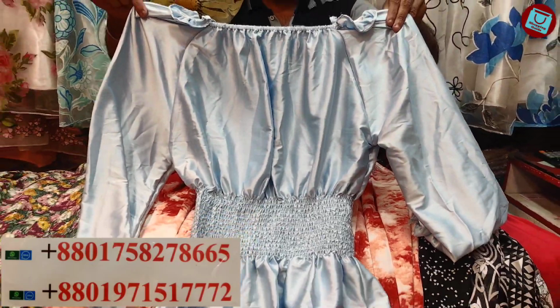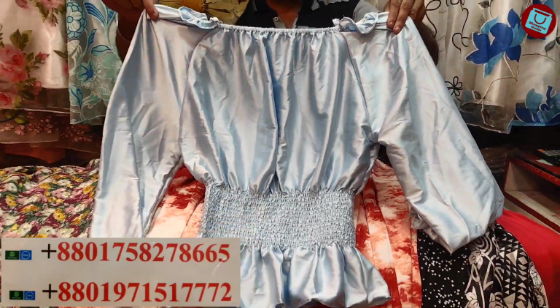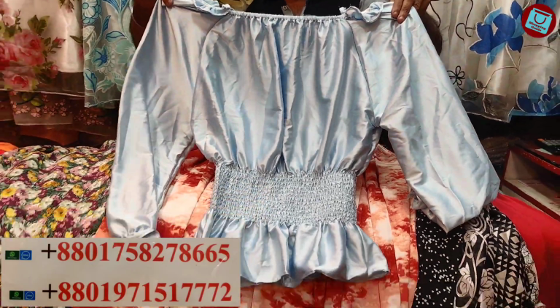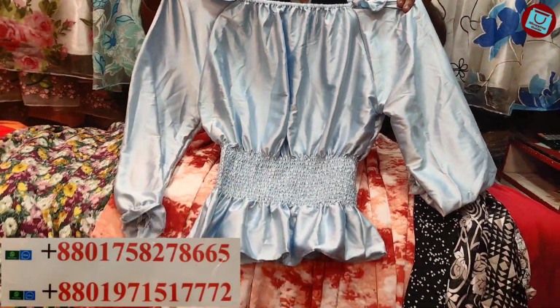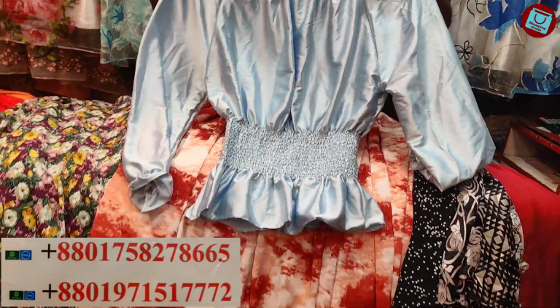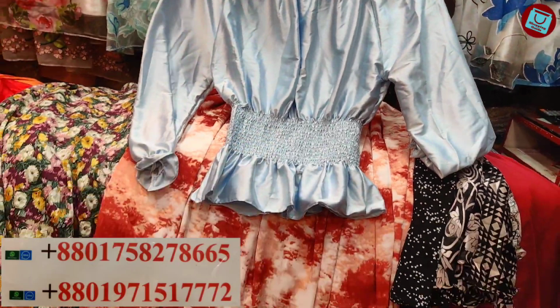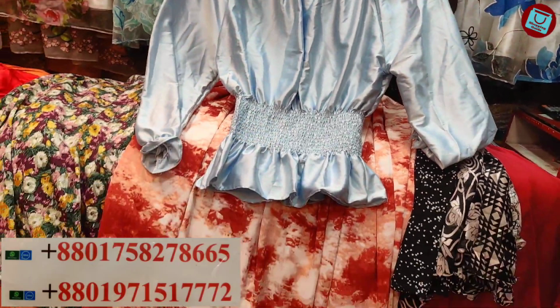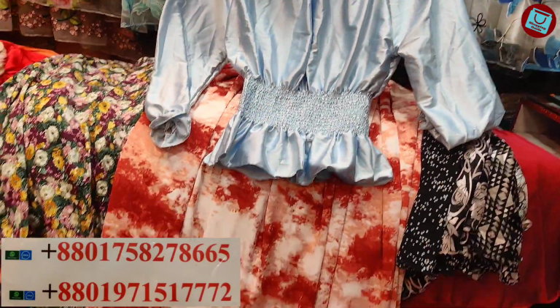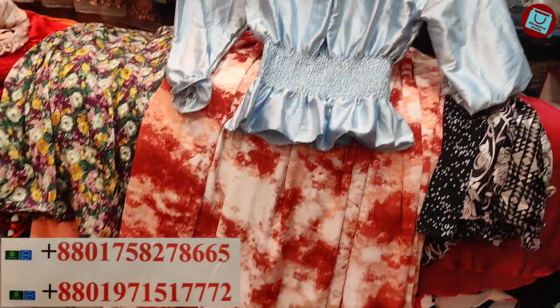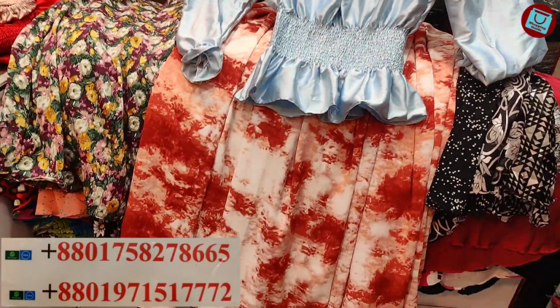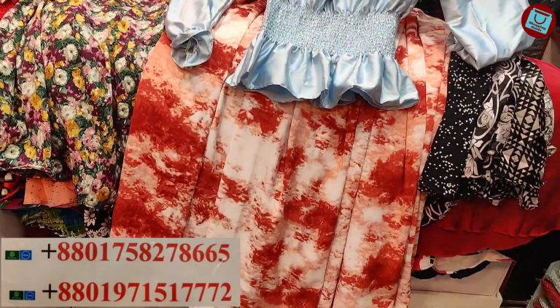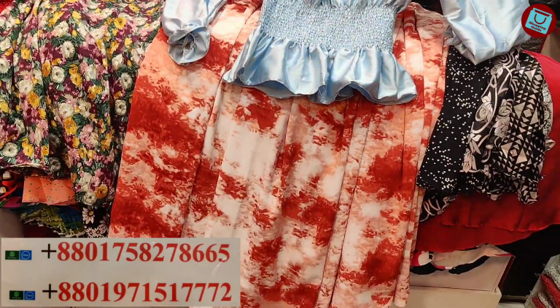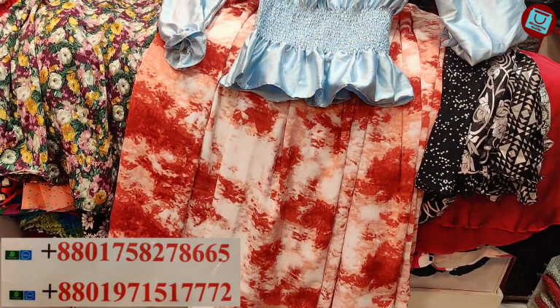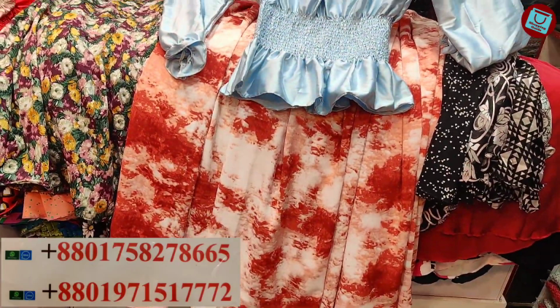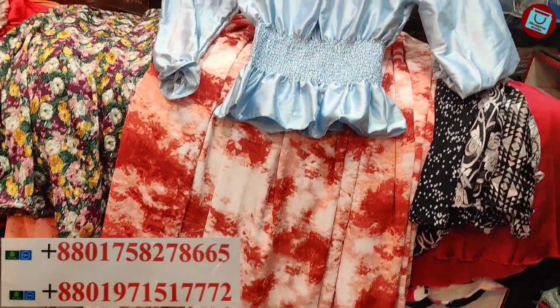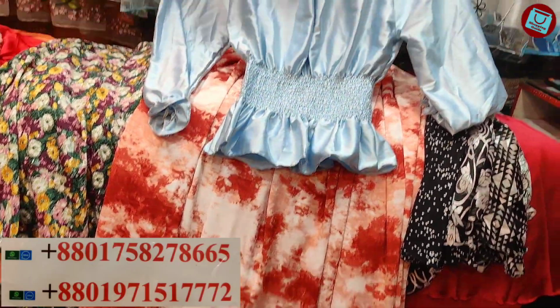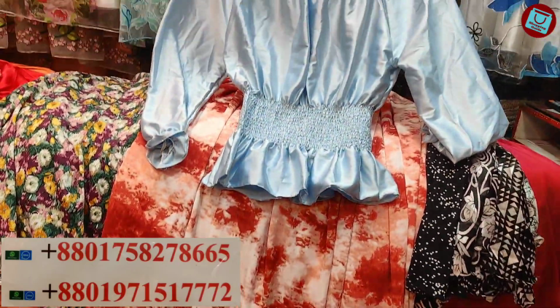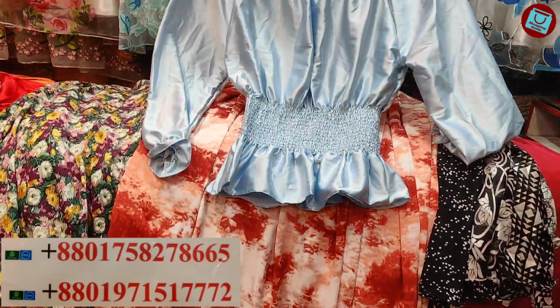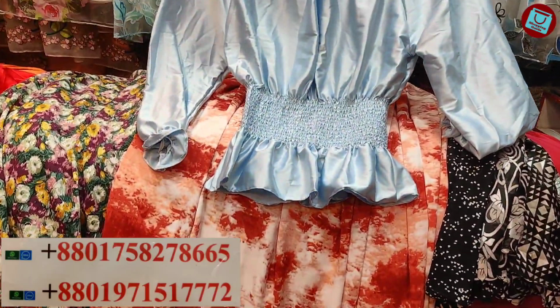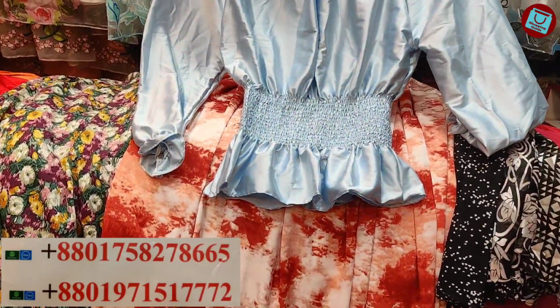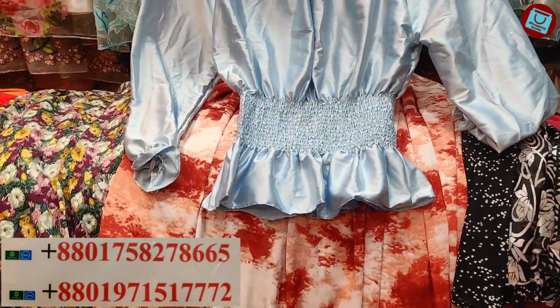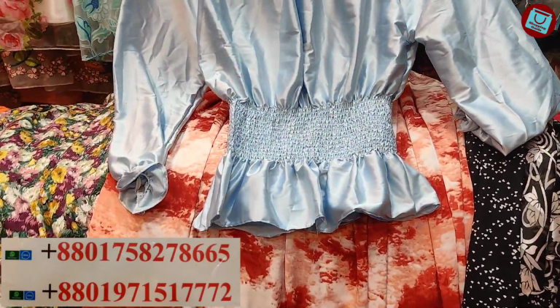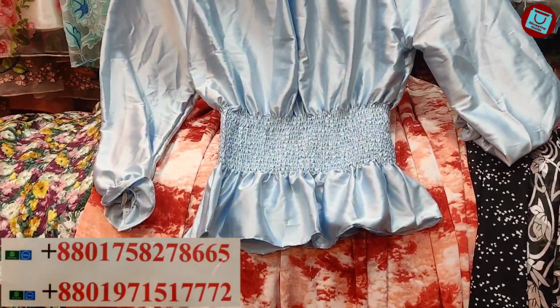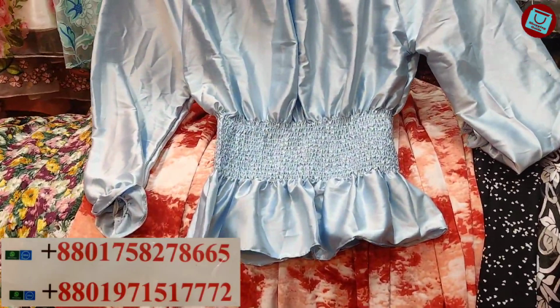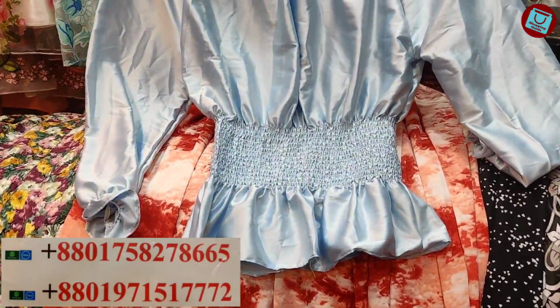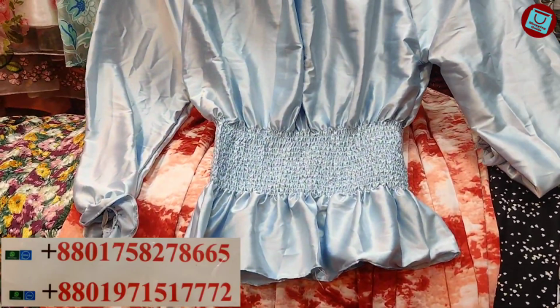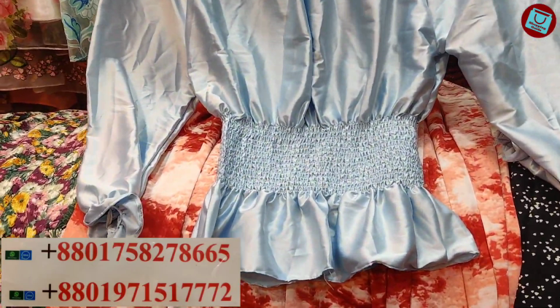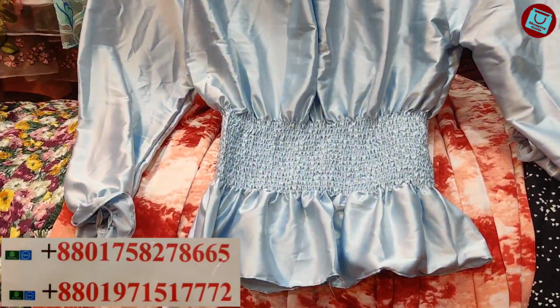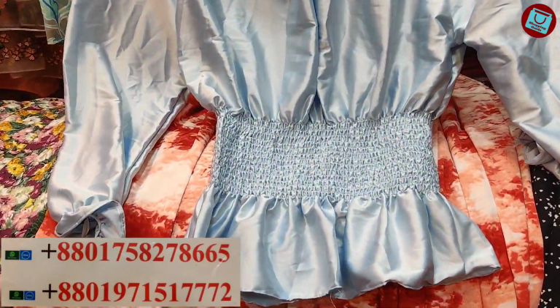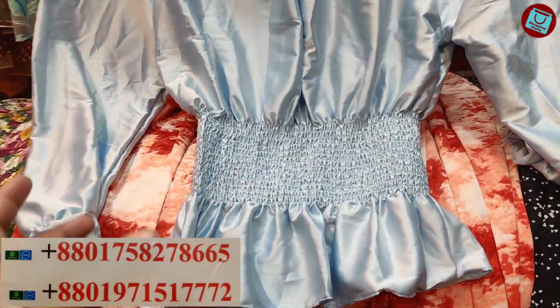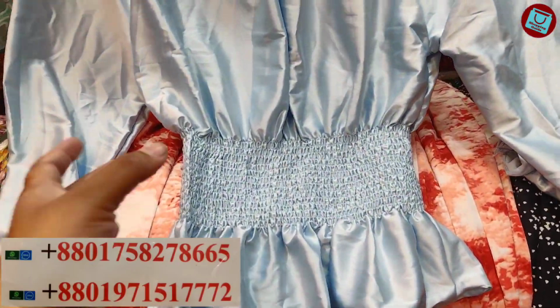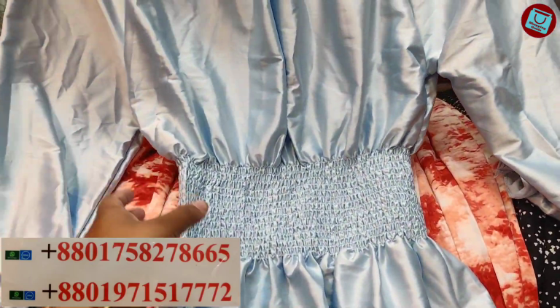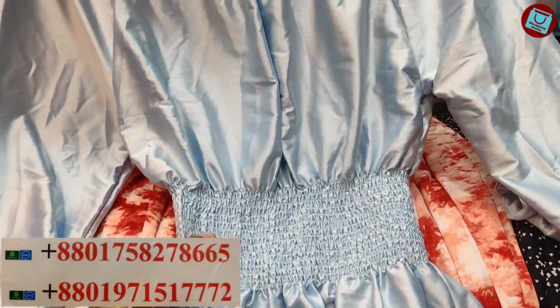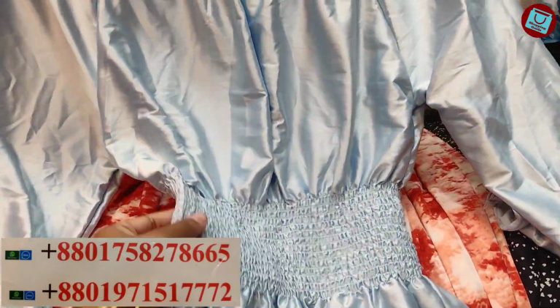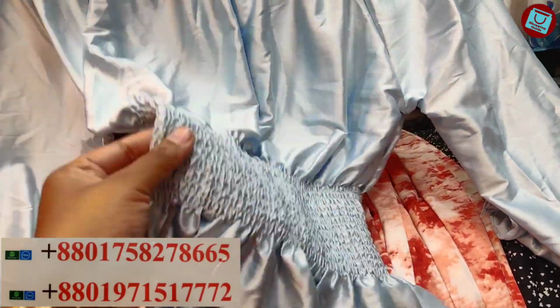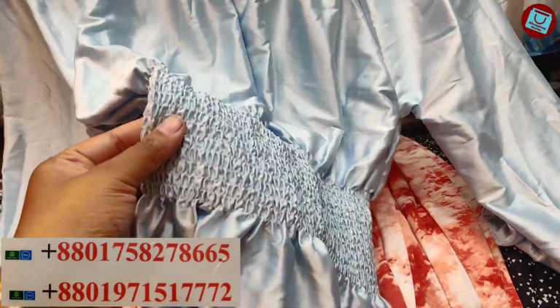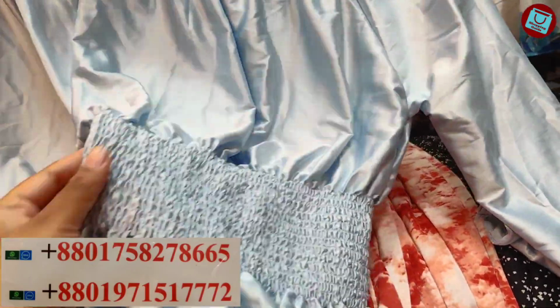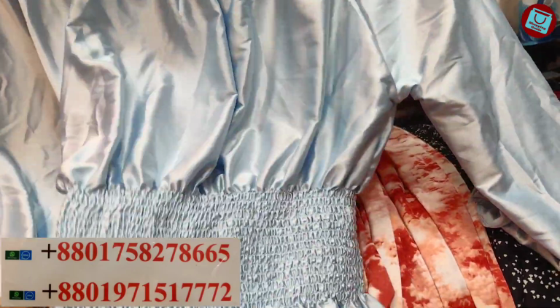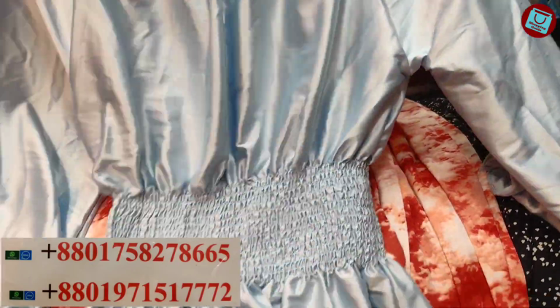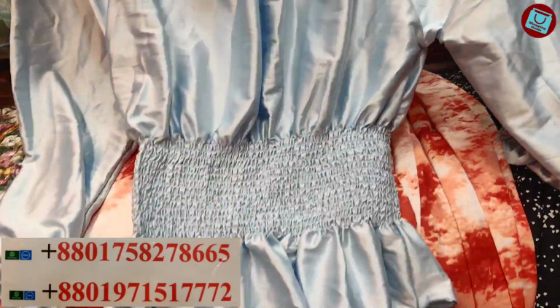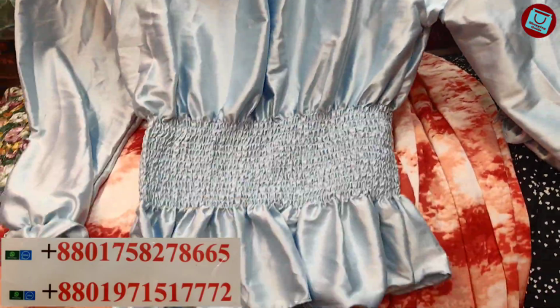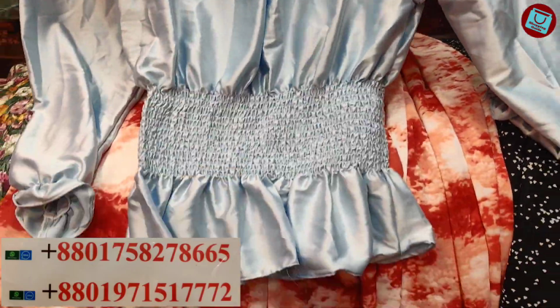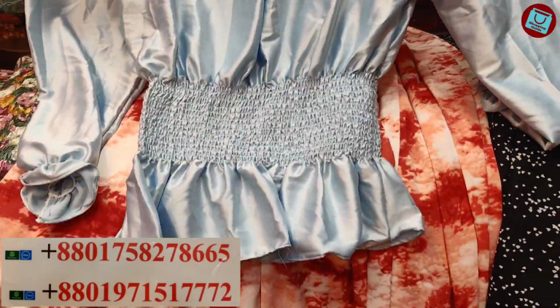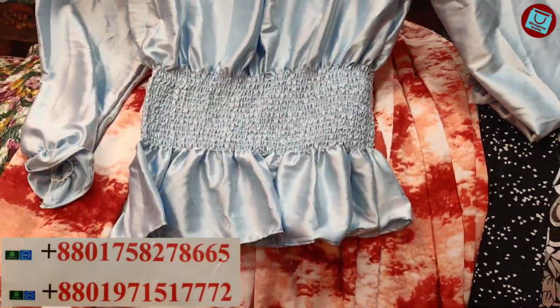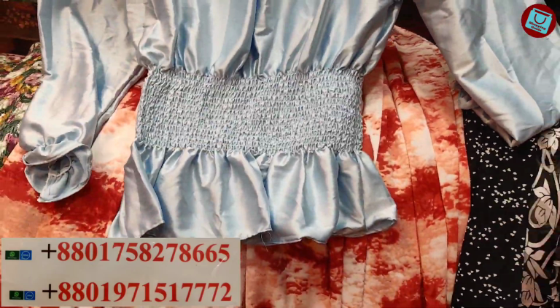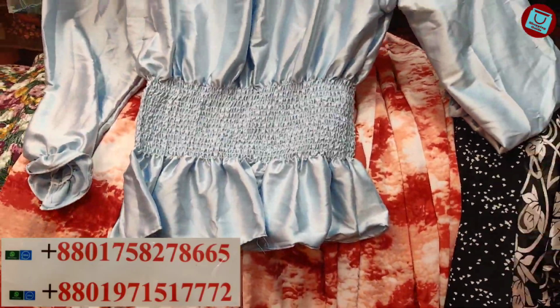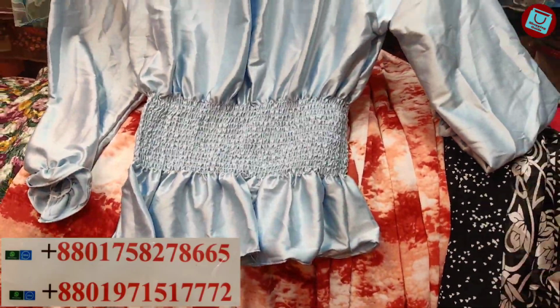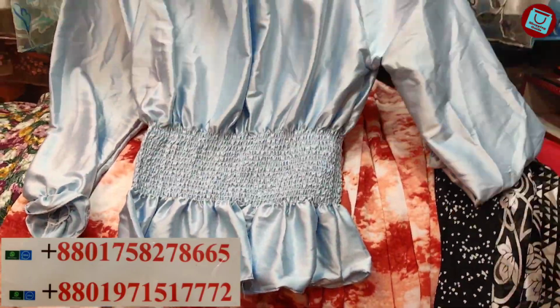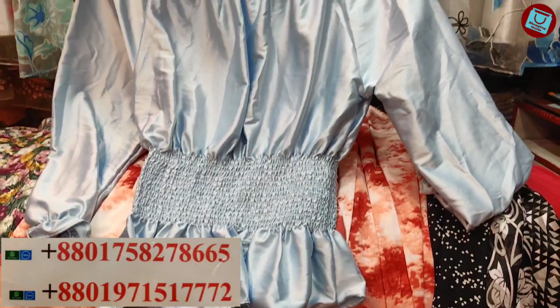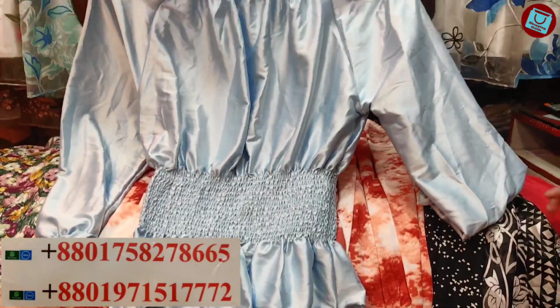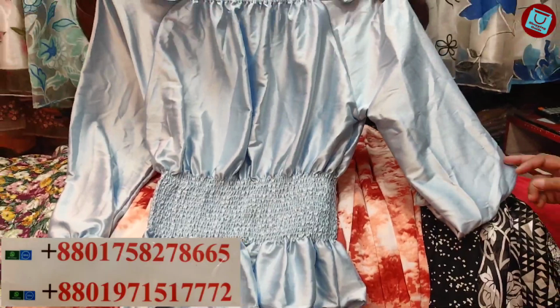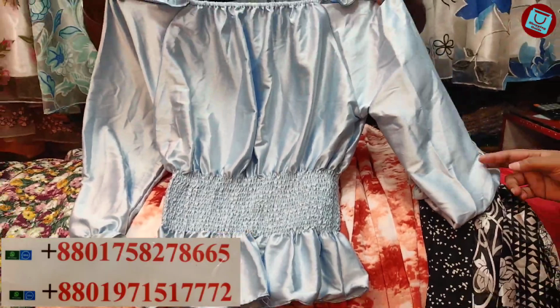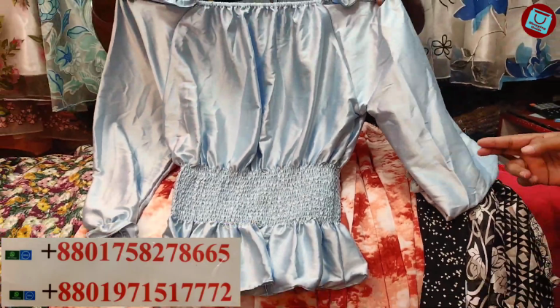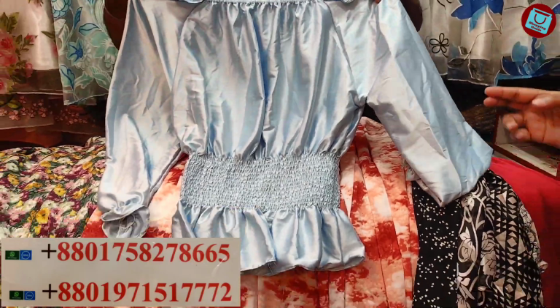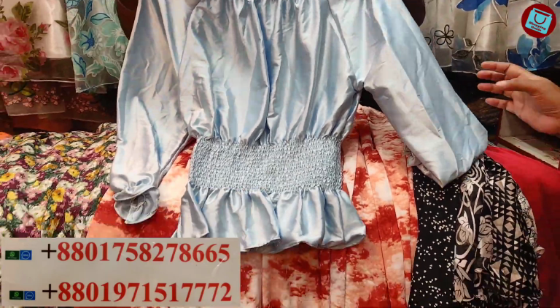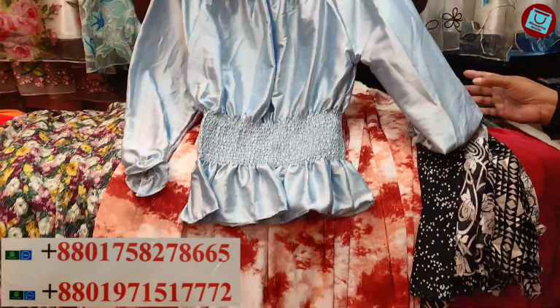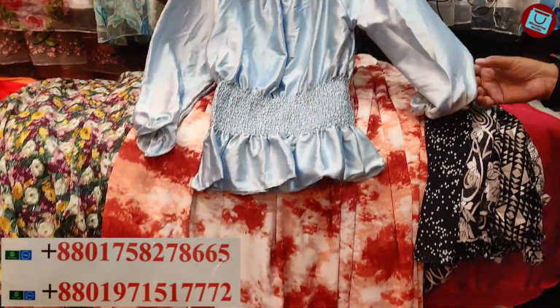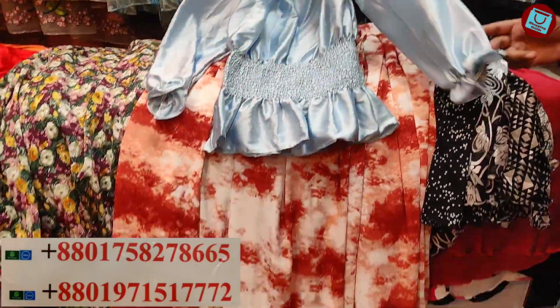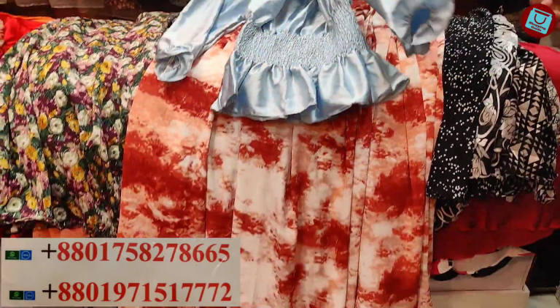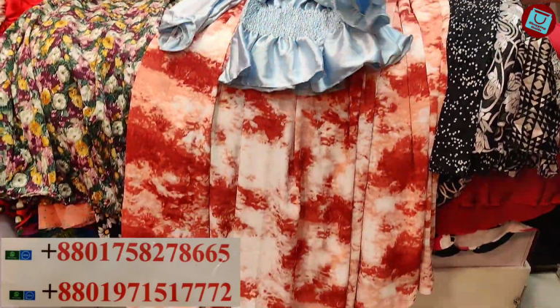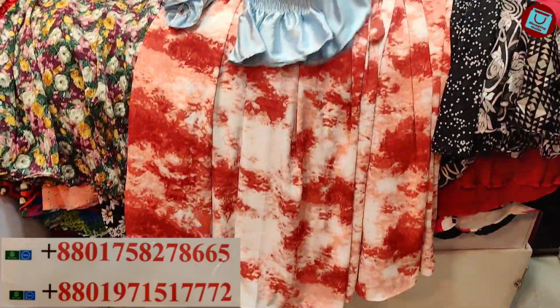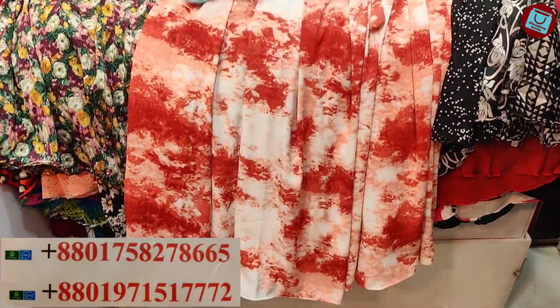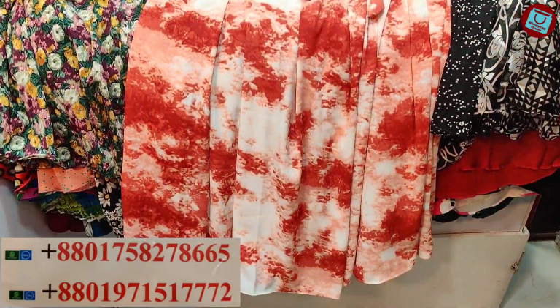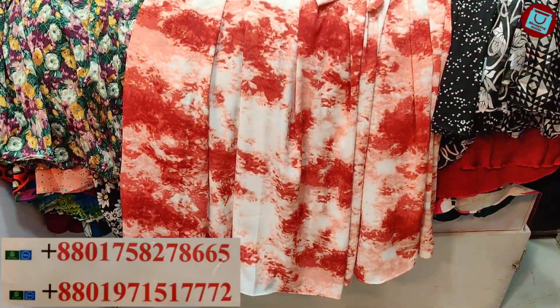It is a top star. The set price is $12, and the price is $10. Next collection, we'll see.